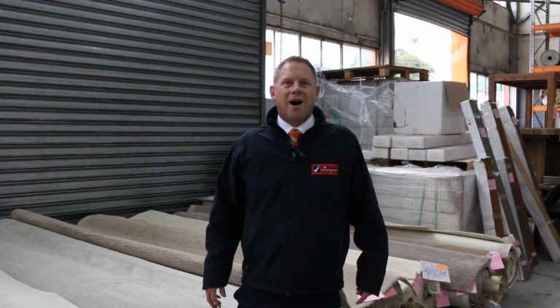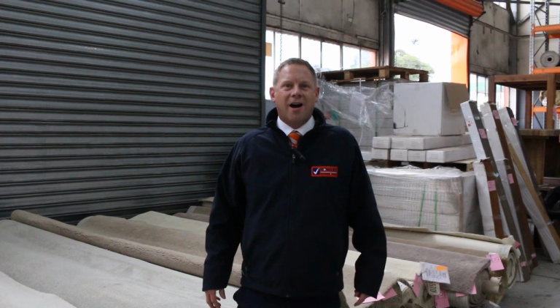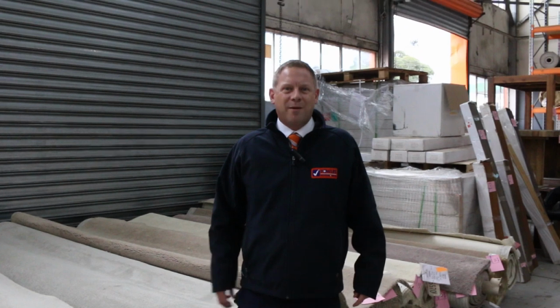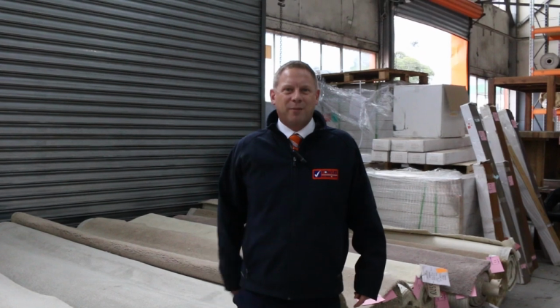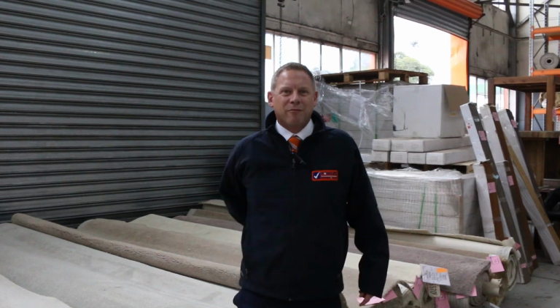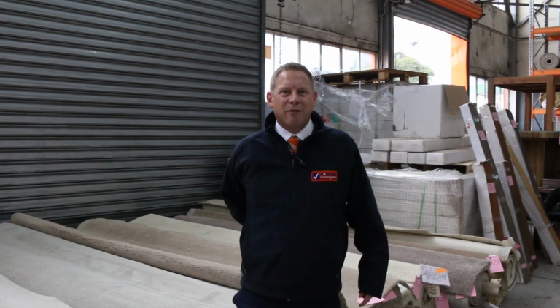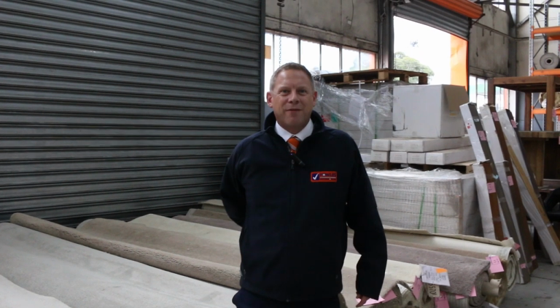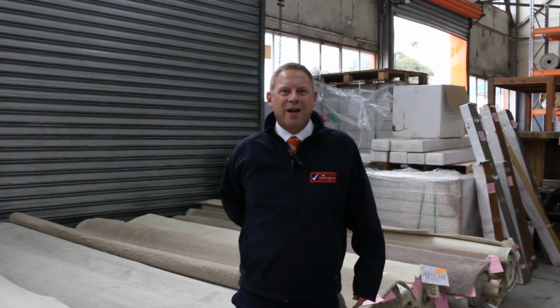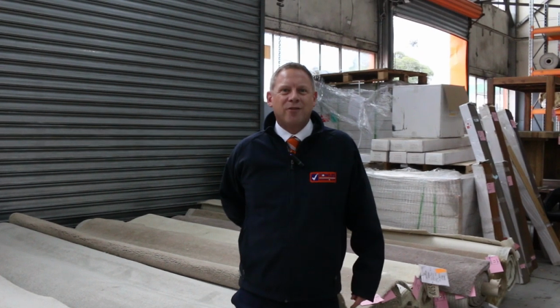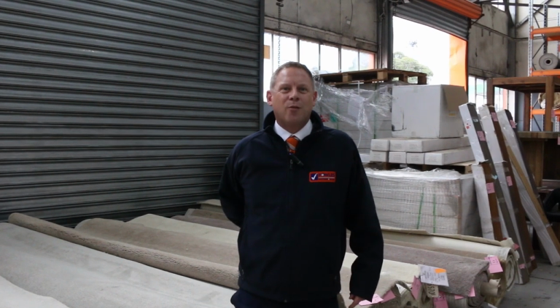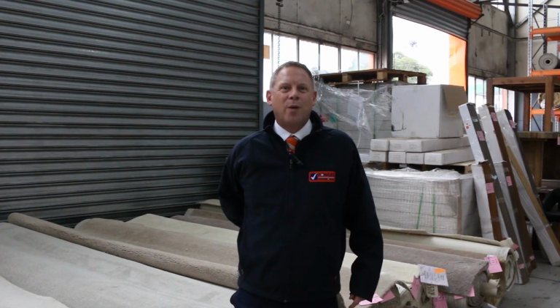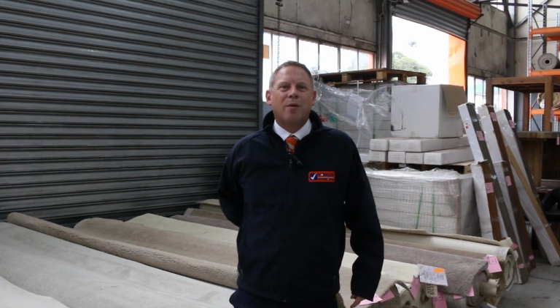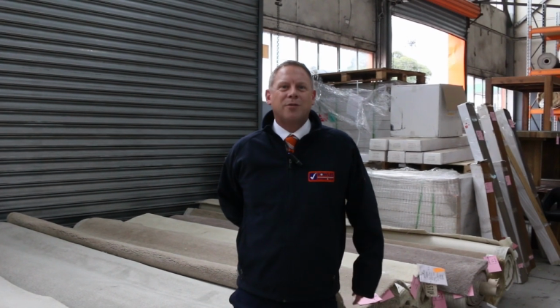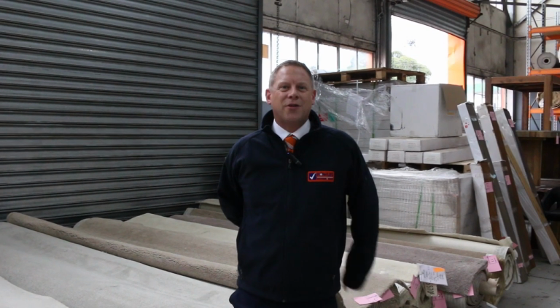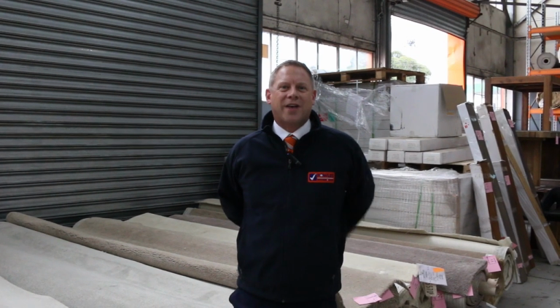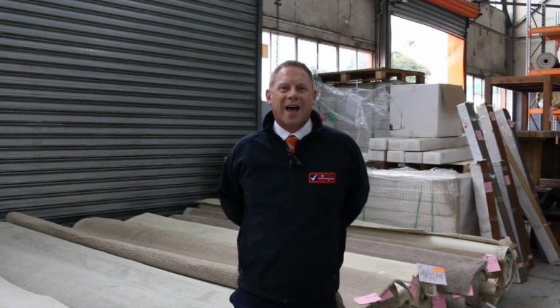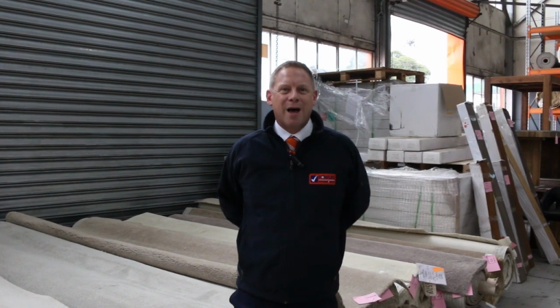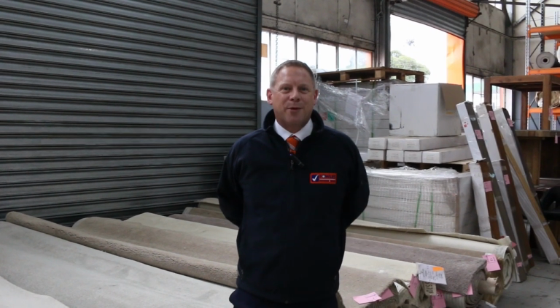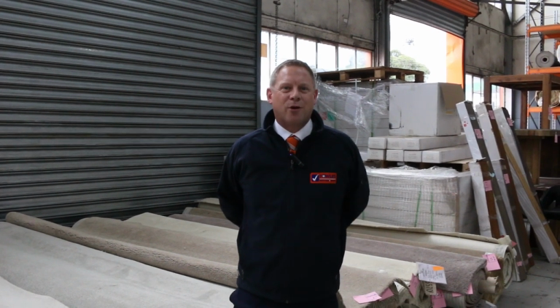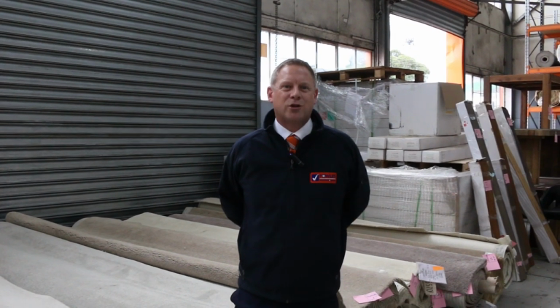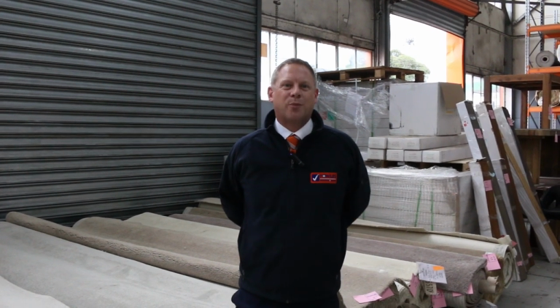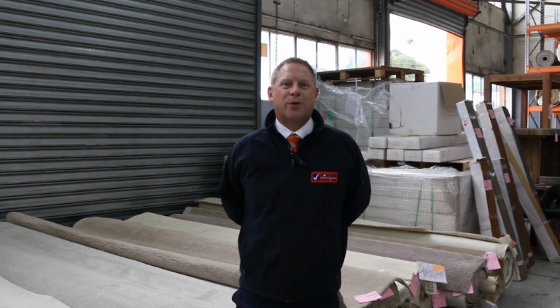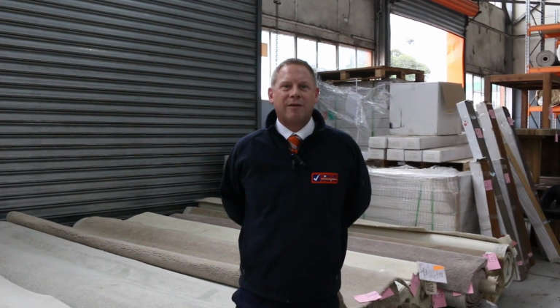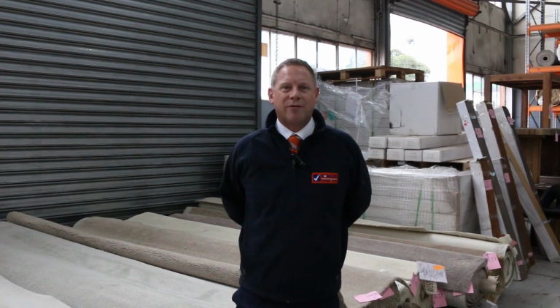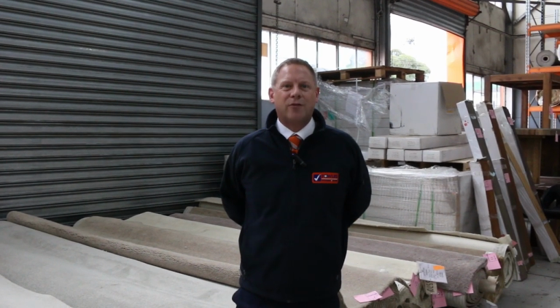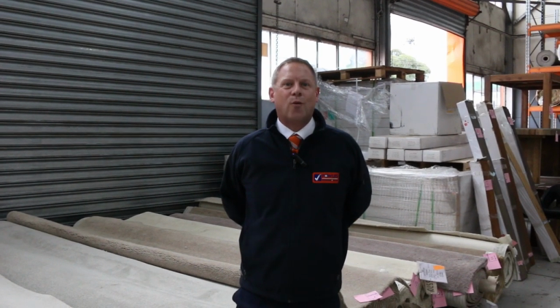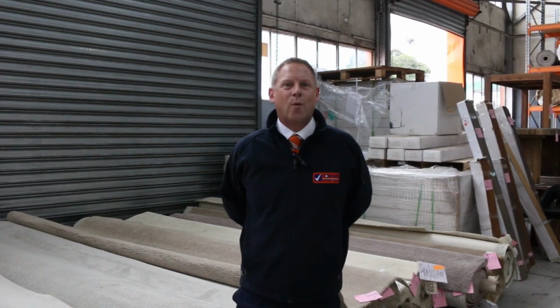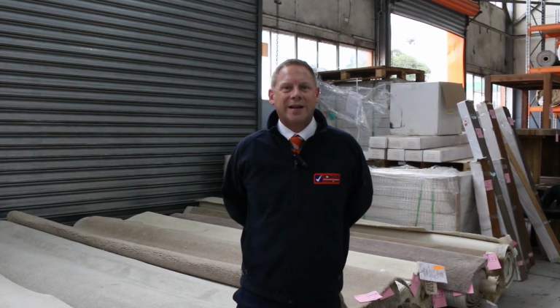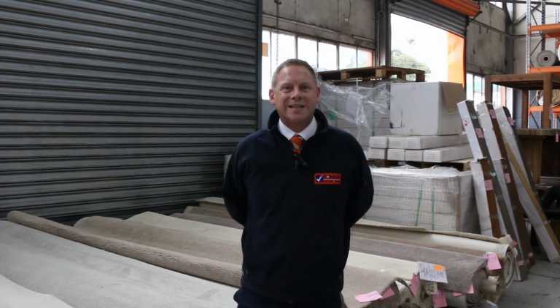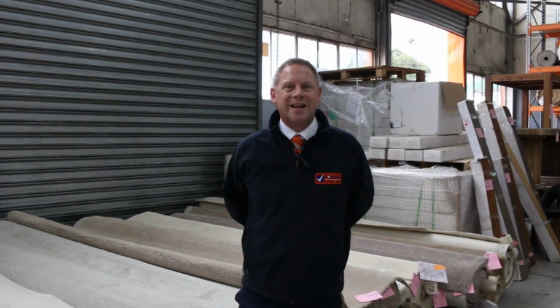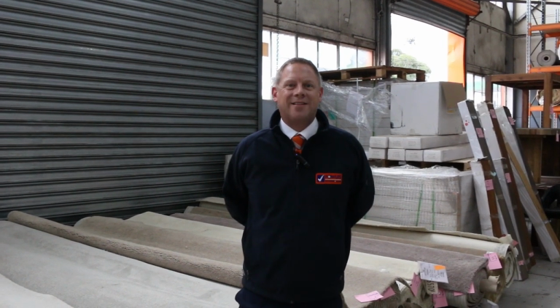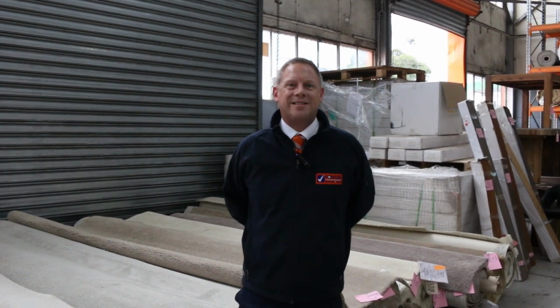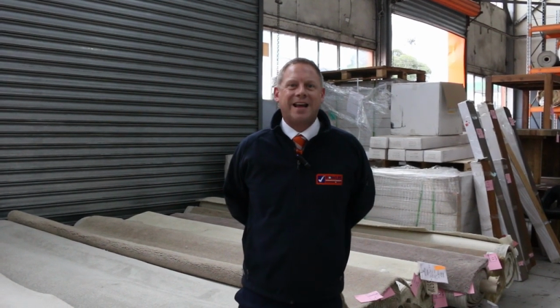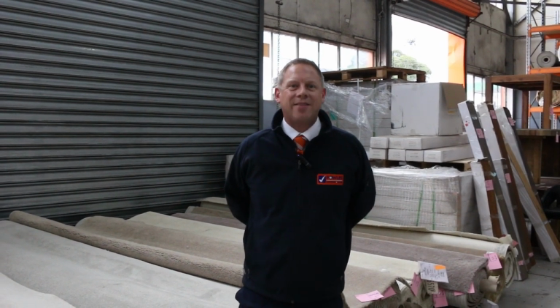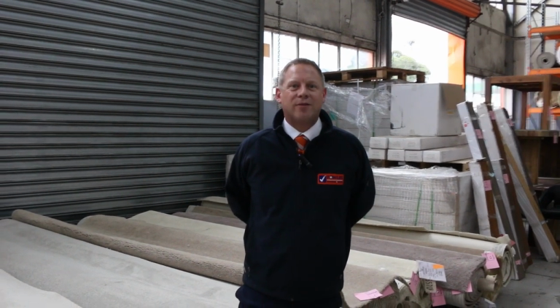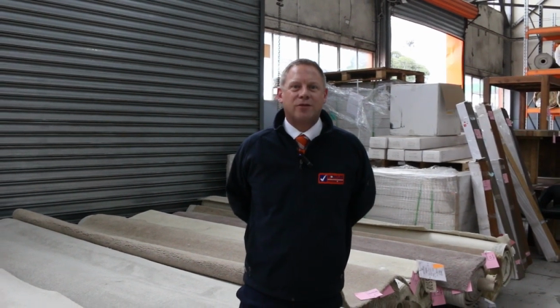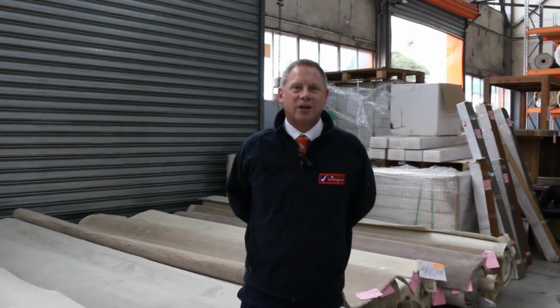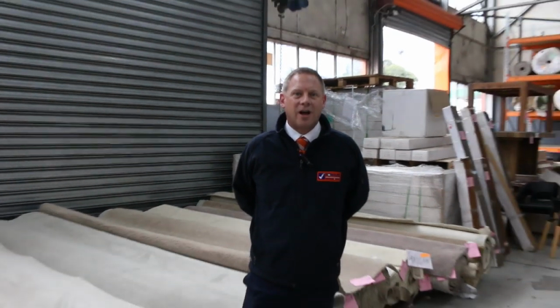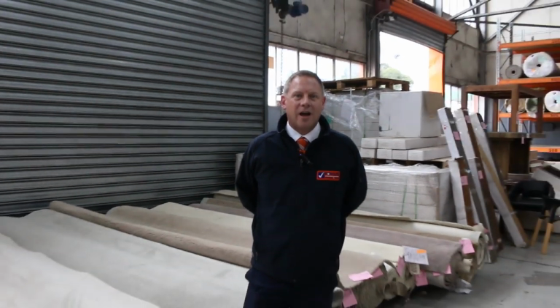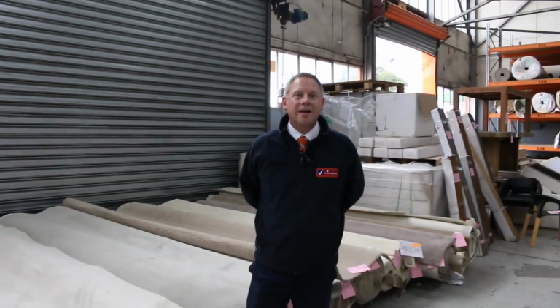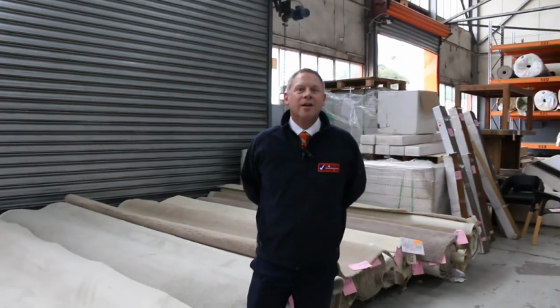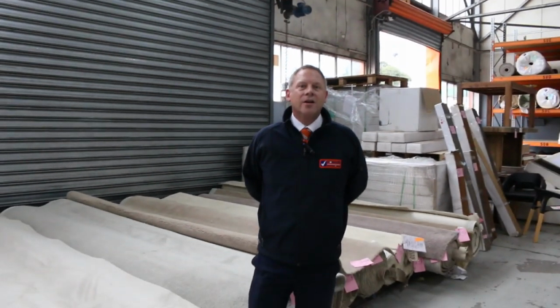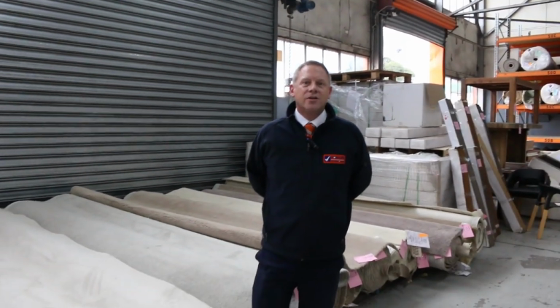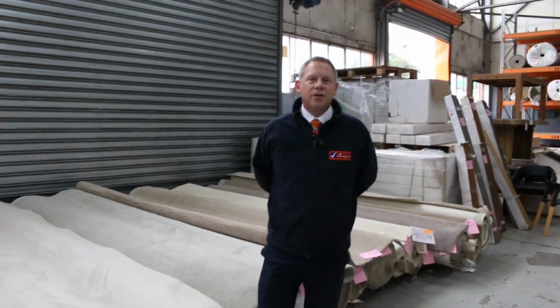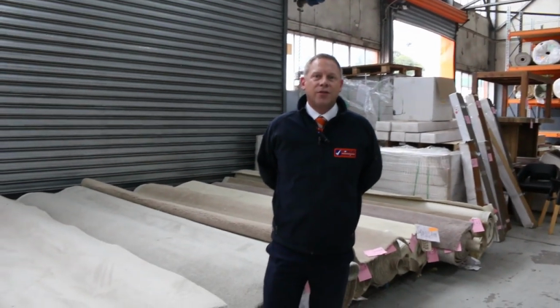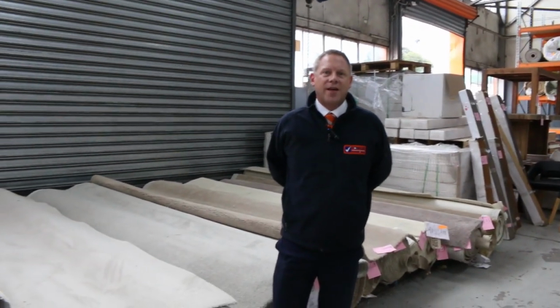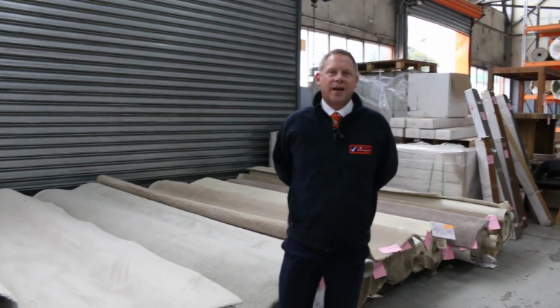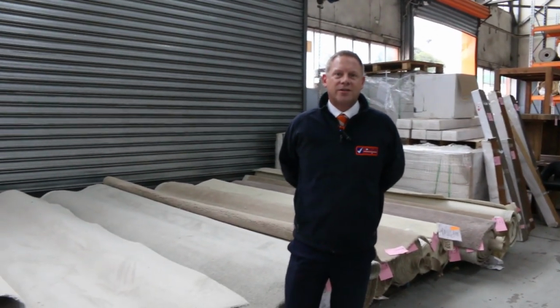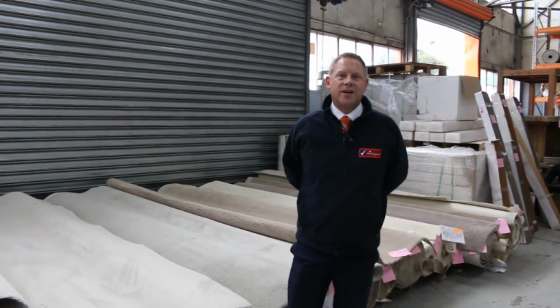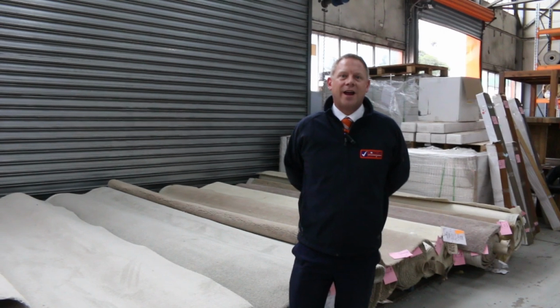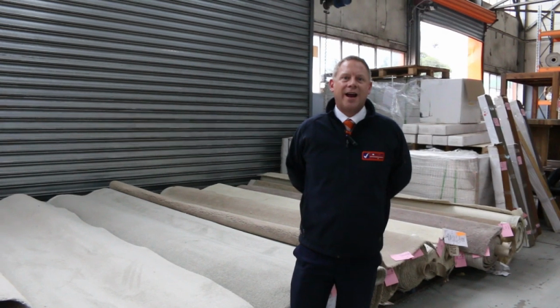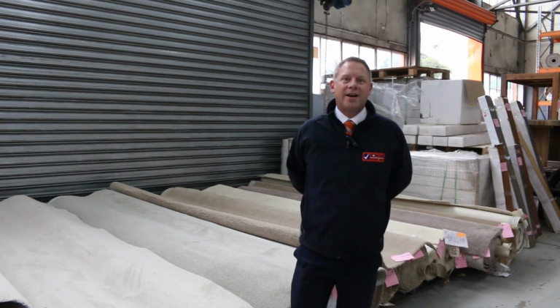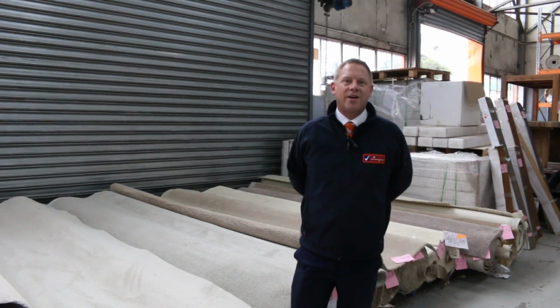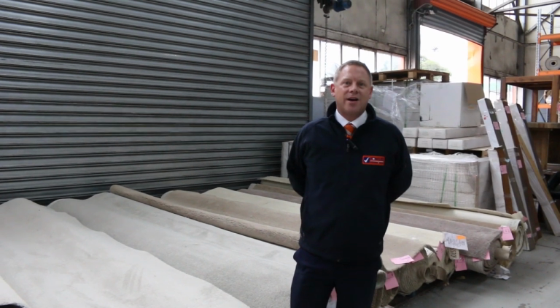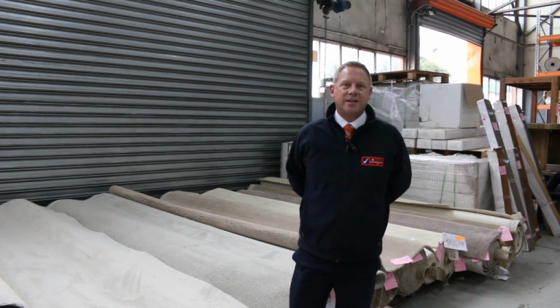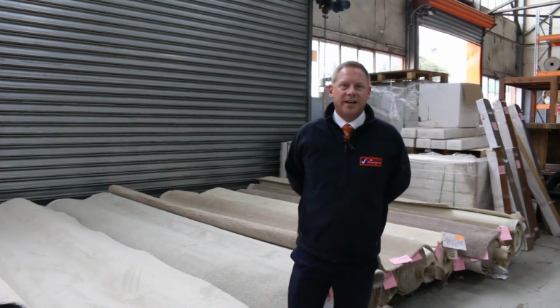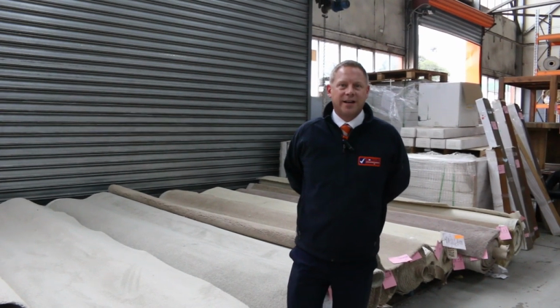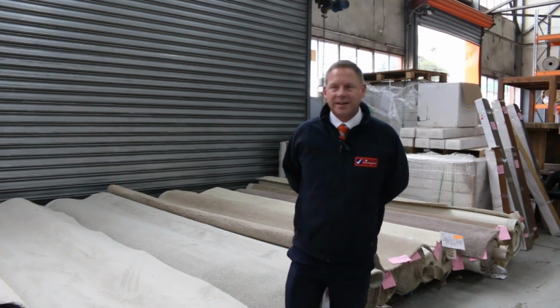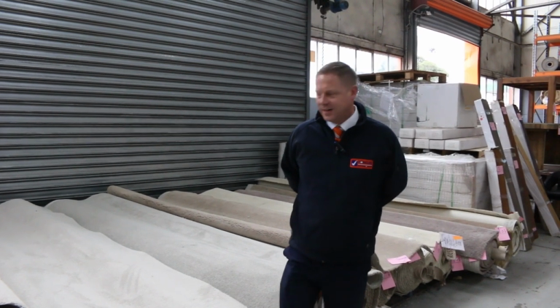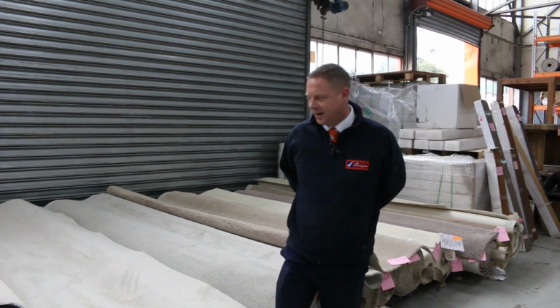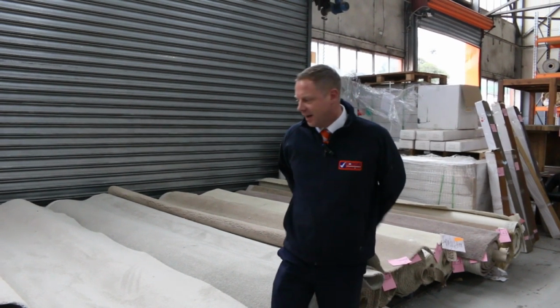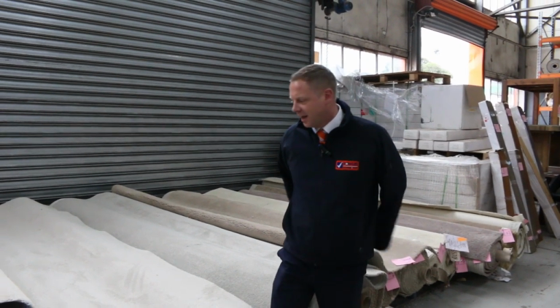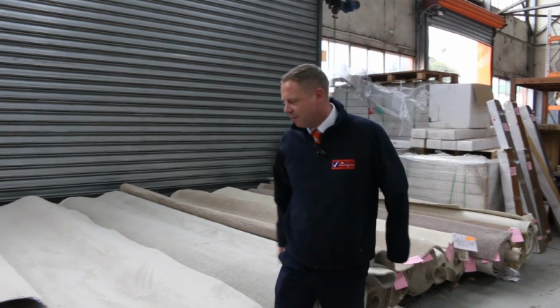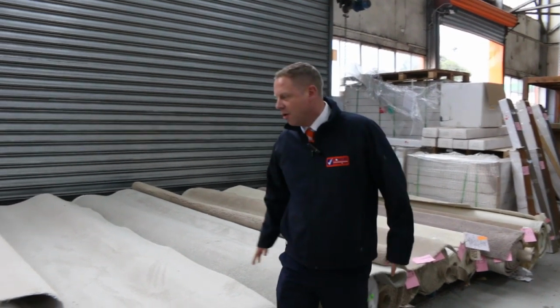Hi, I'm Liam from Fowls and welcome to the Carpet Auction Preview for Wednesday the 10th of July 2019 at 10am.